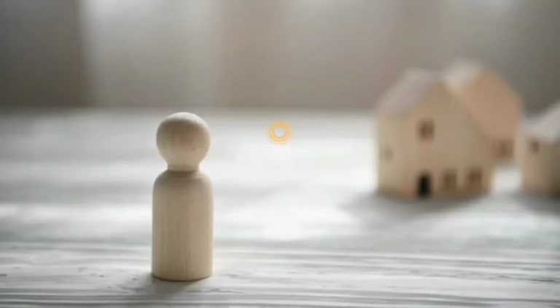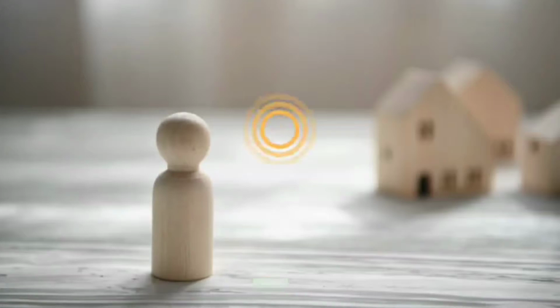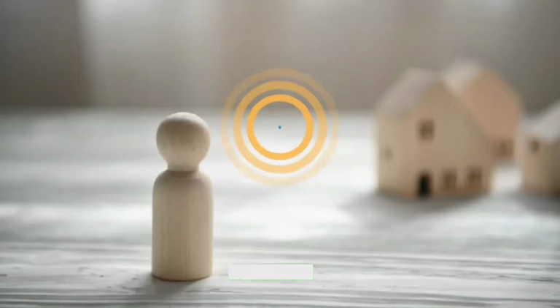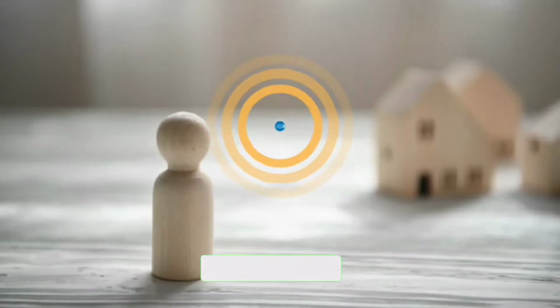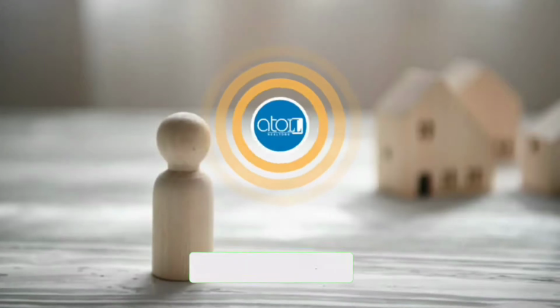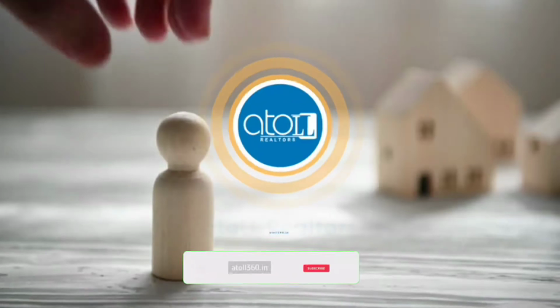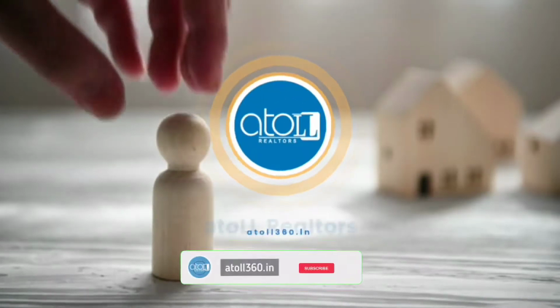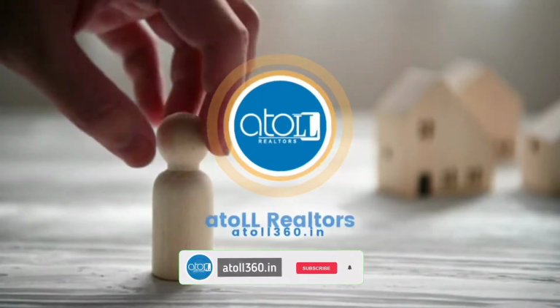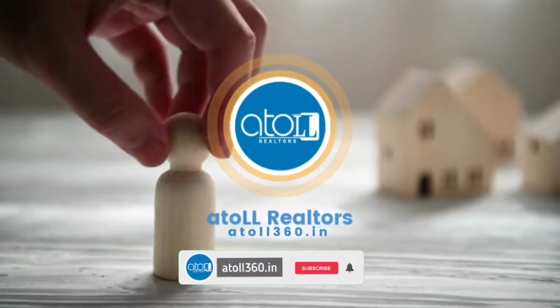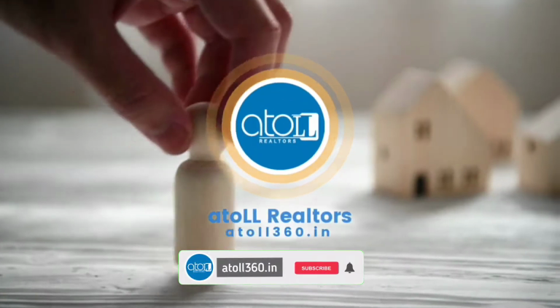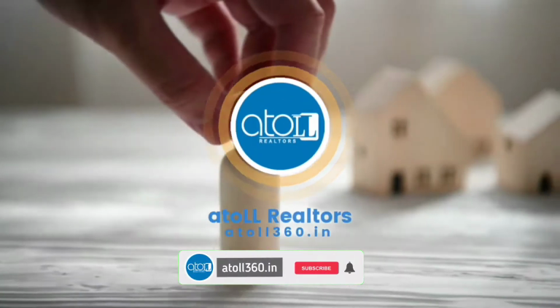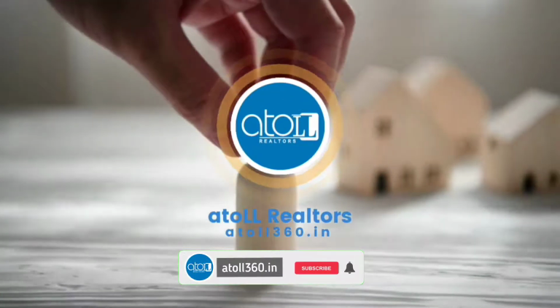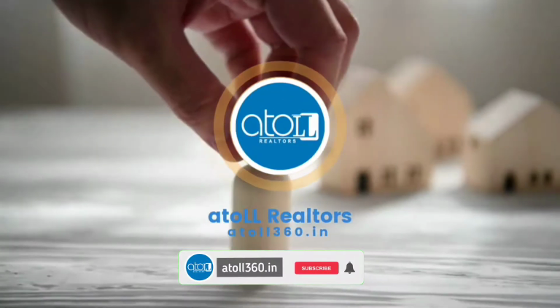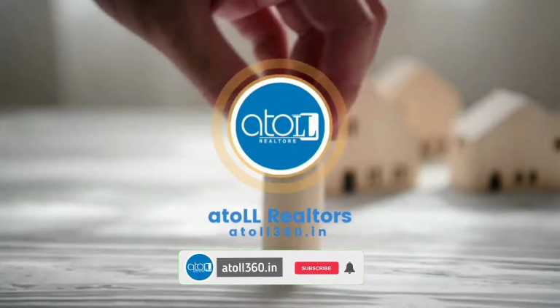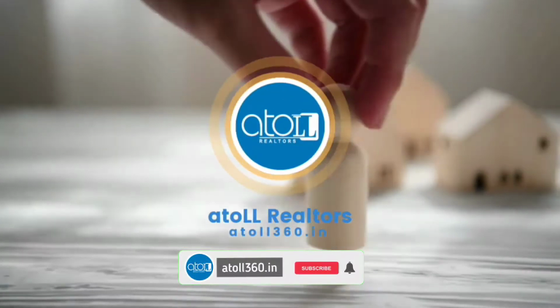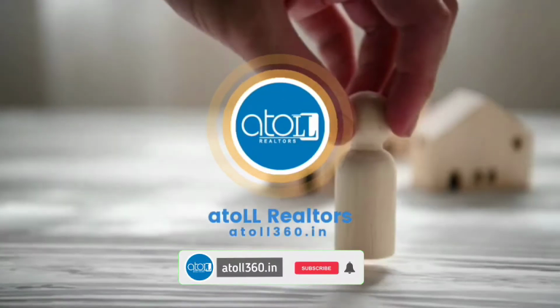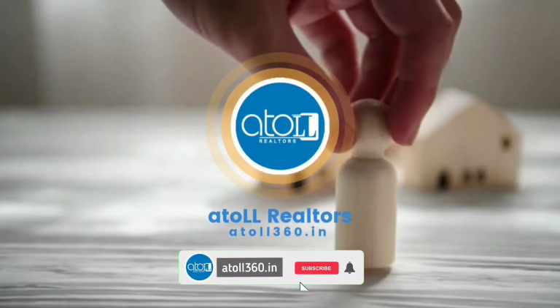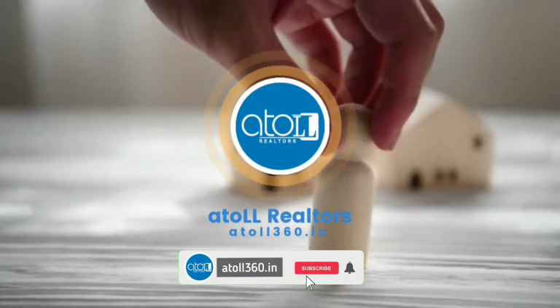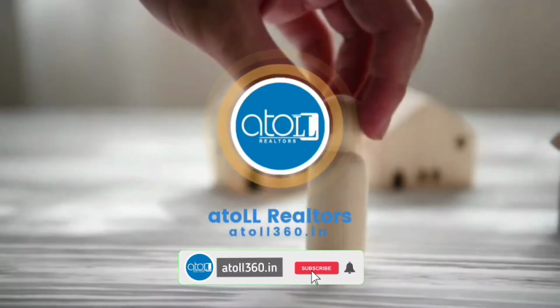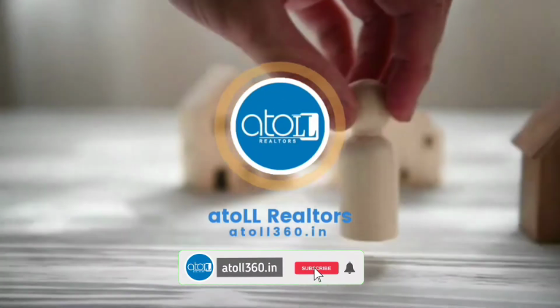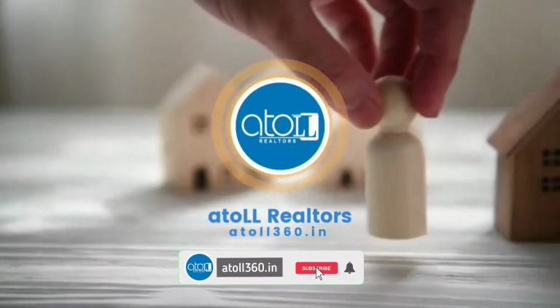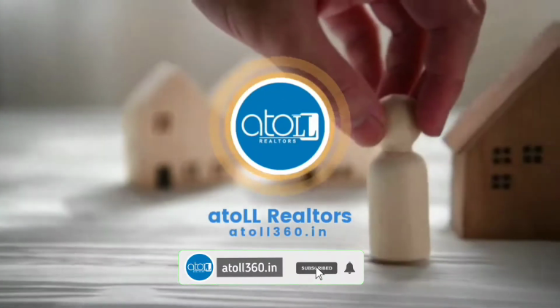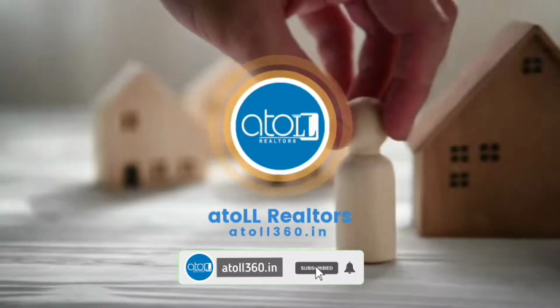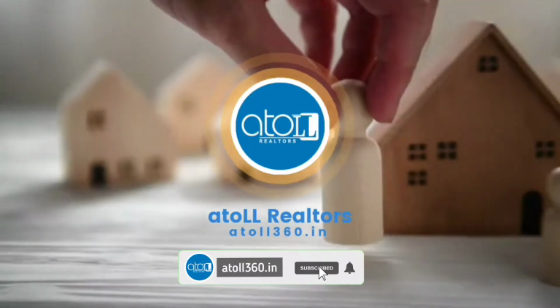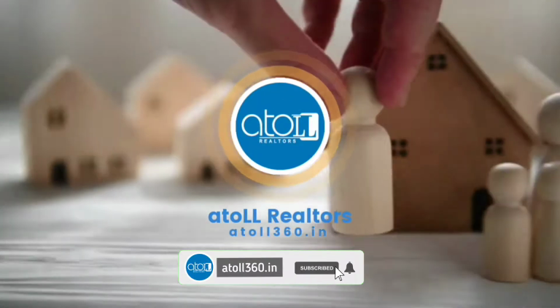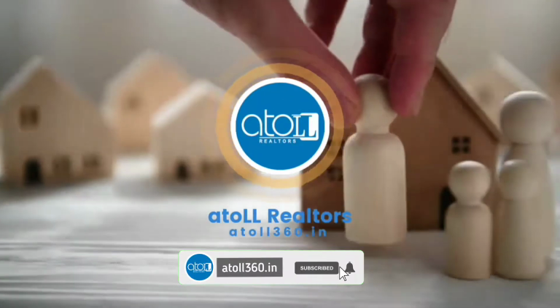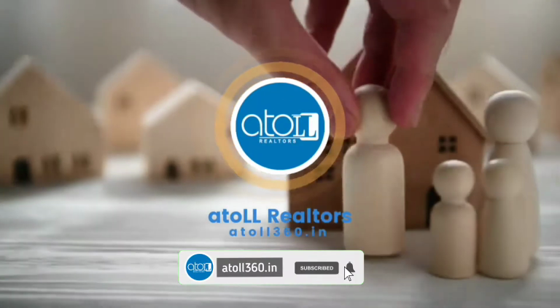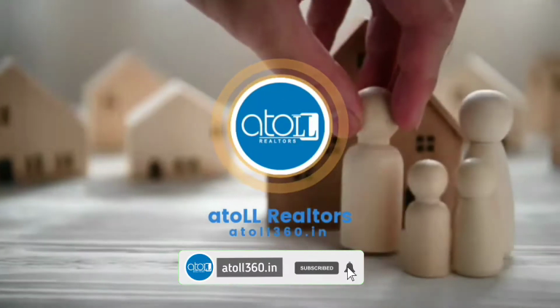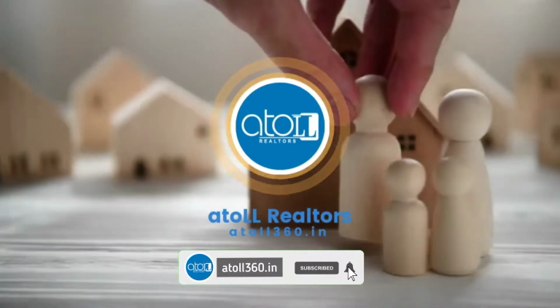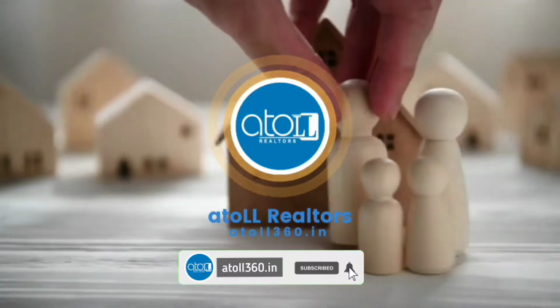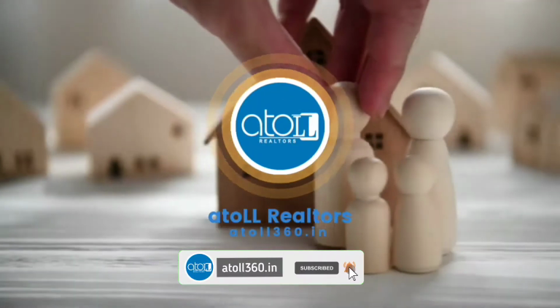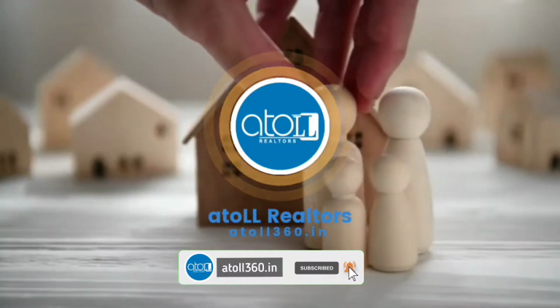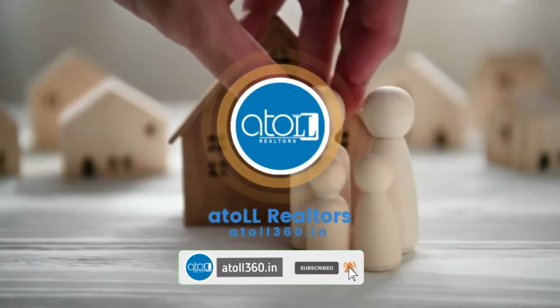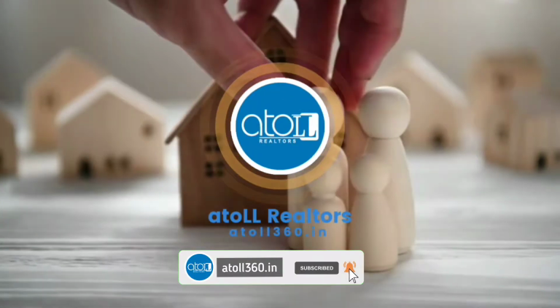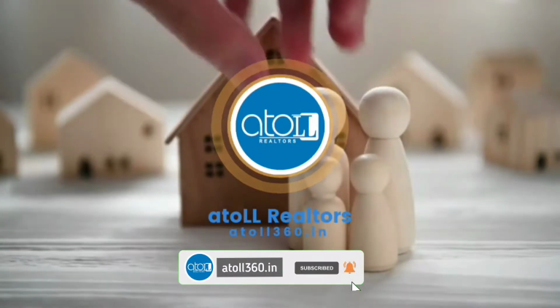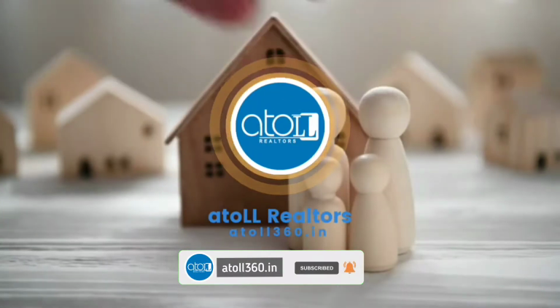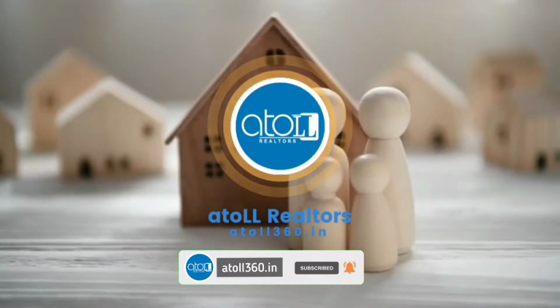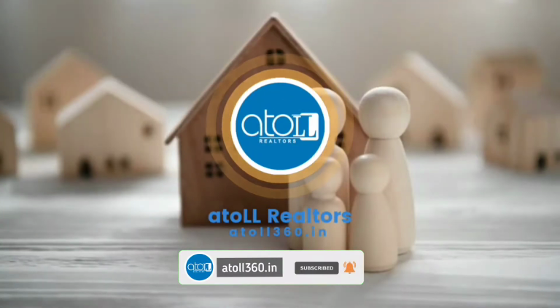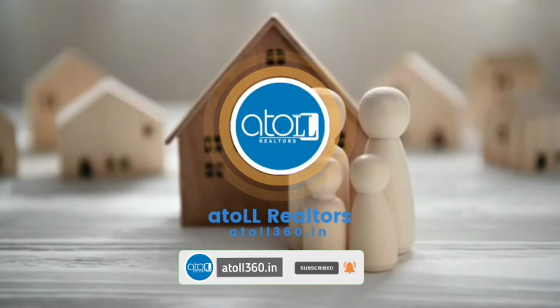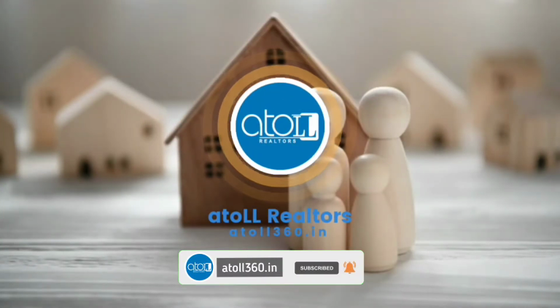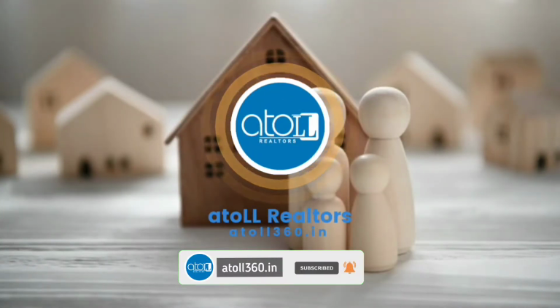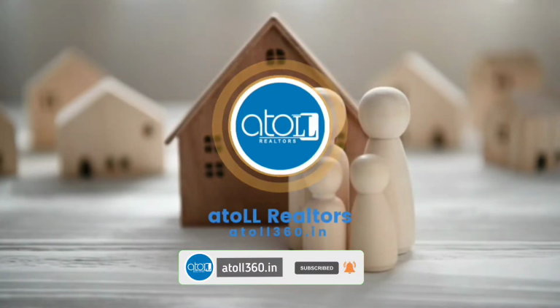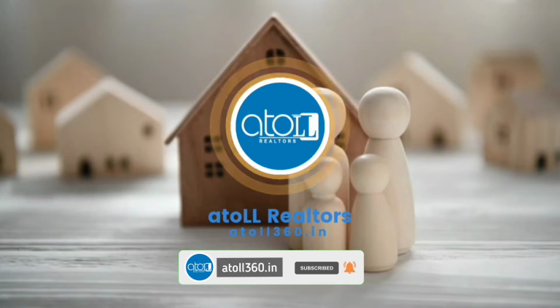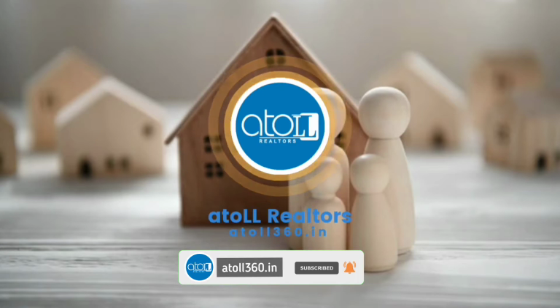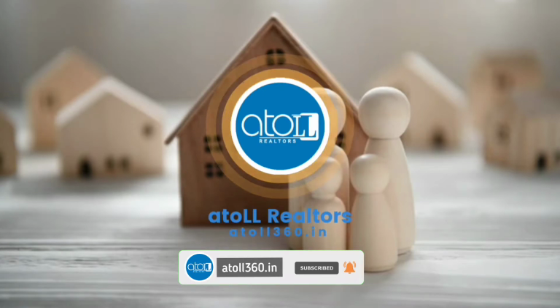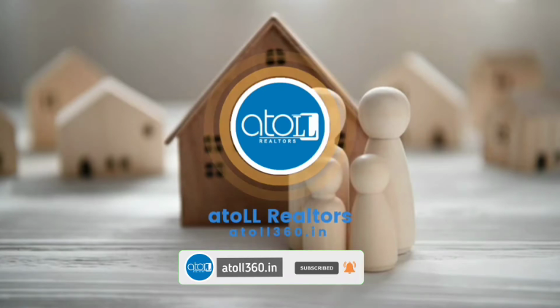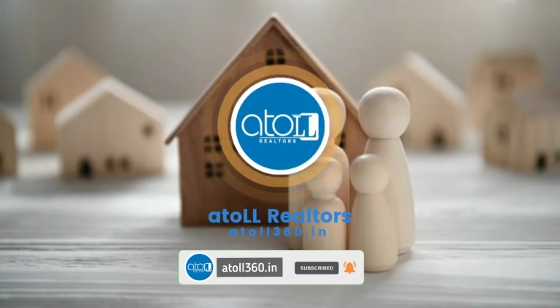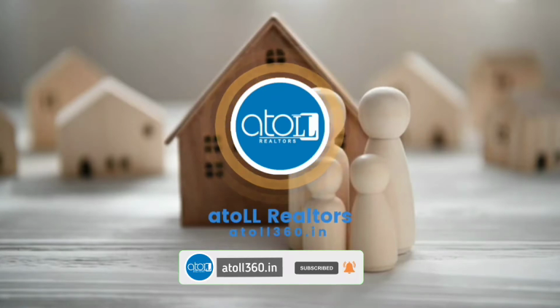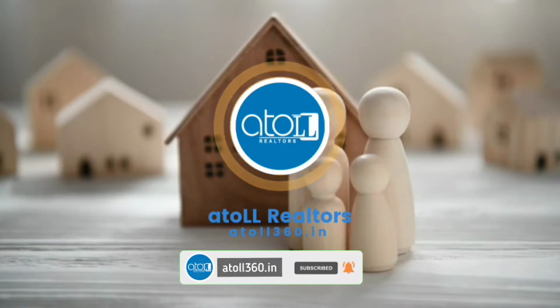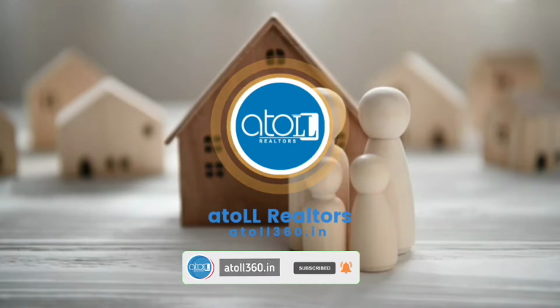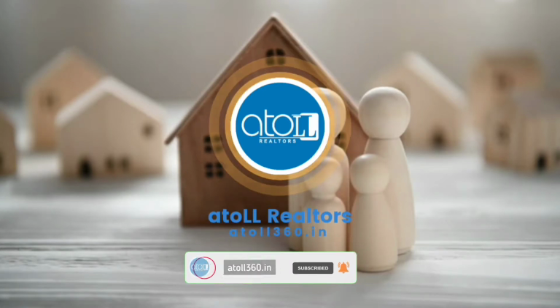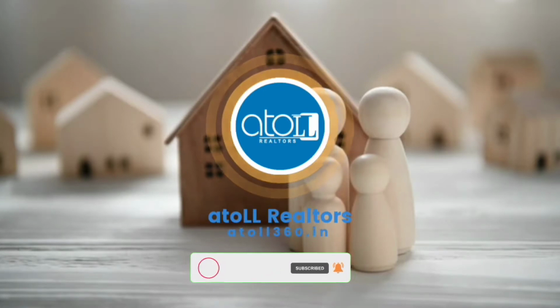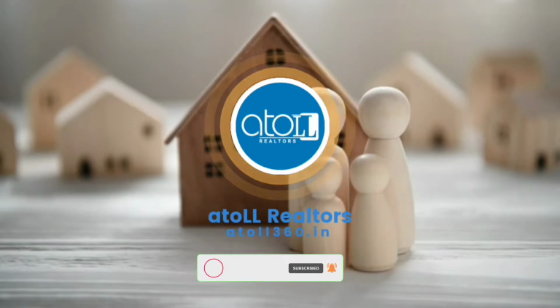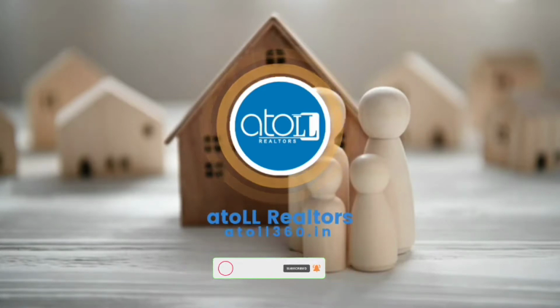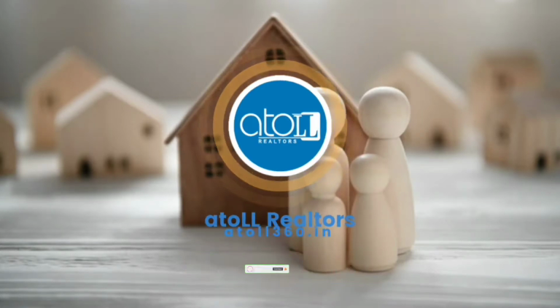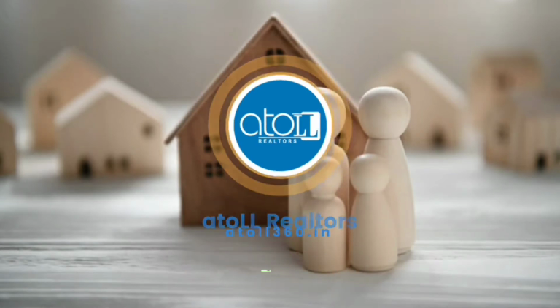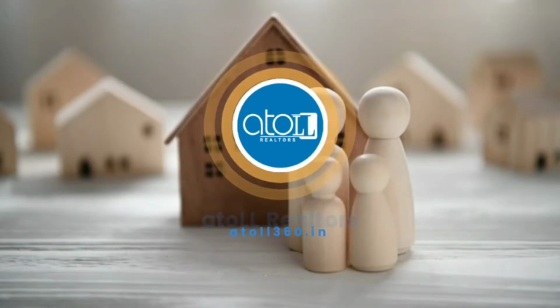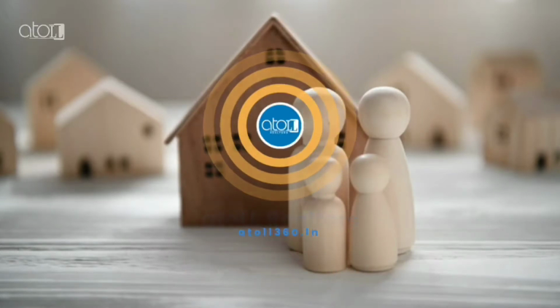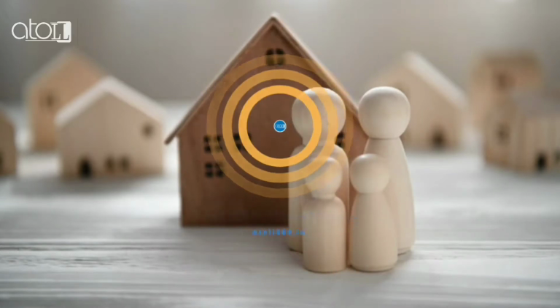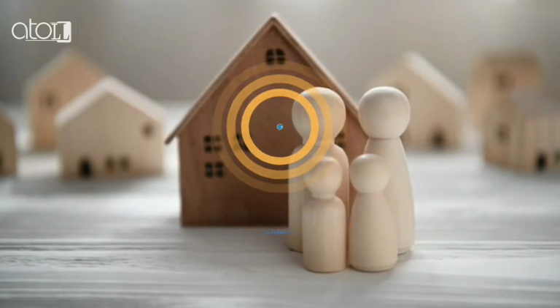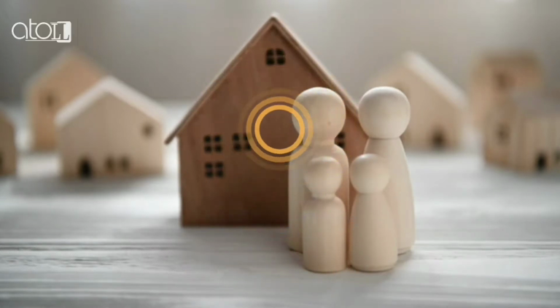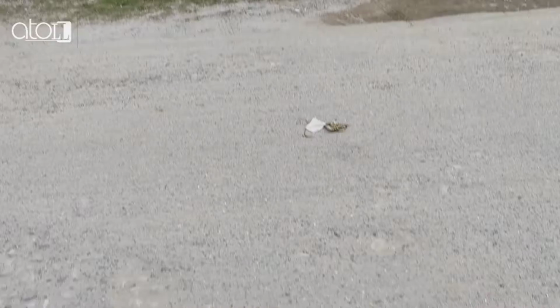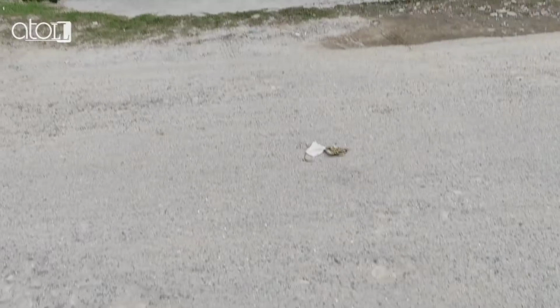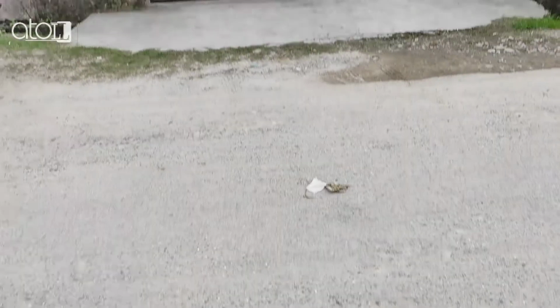Hi everyone, today we will visit the independent house which is in China, Siliguri. Welcome back to At All 360.